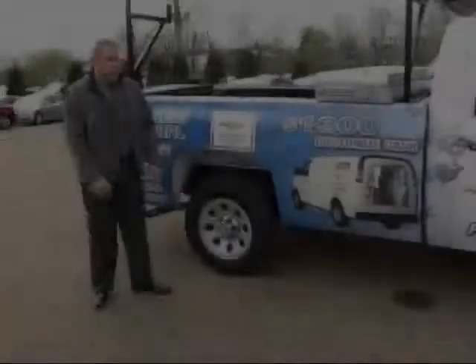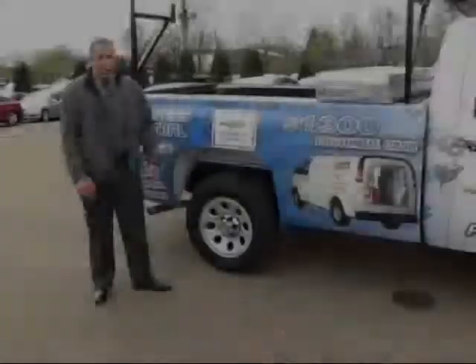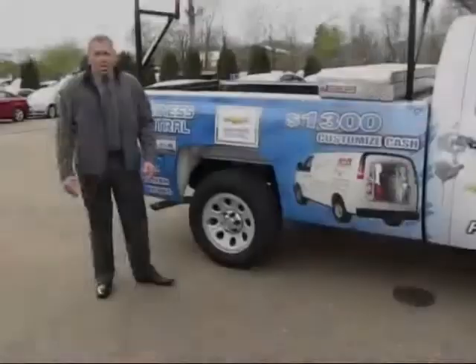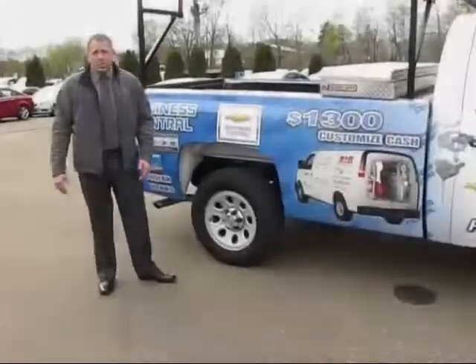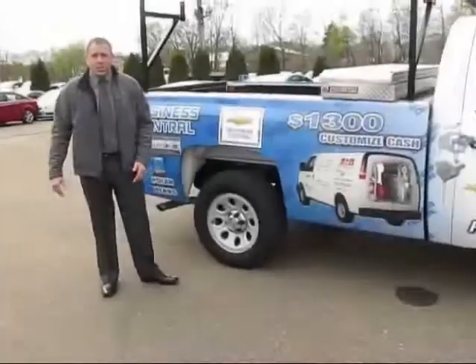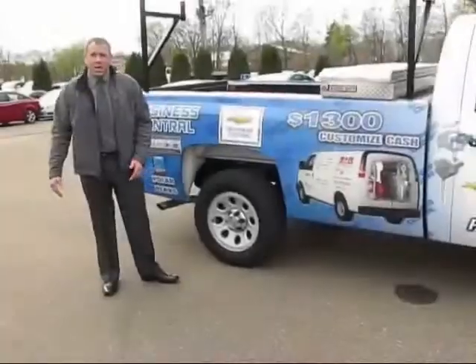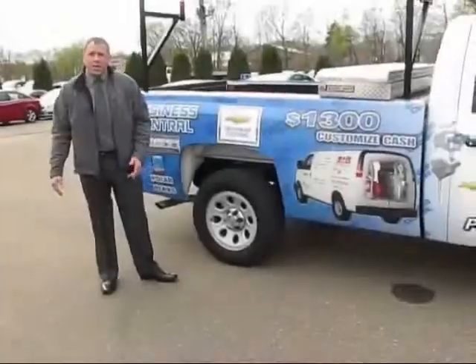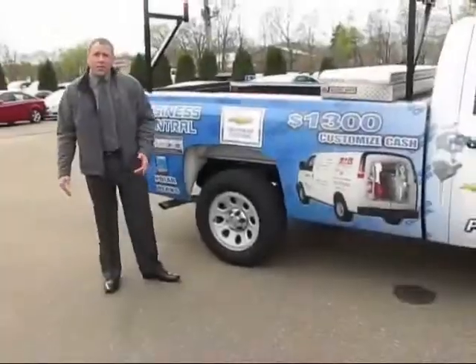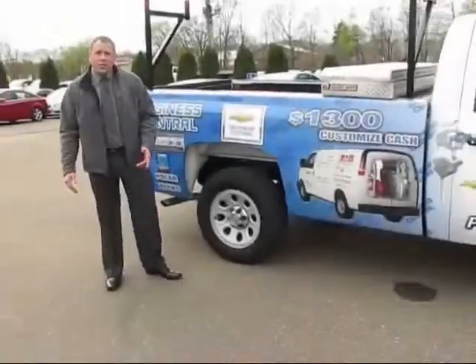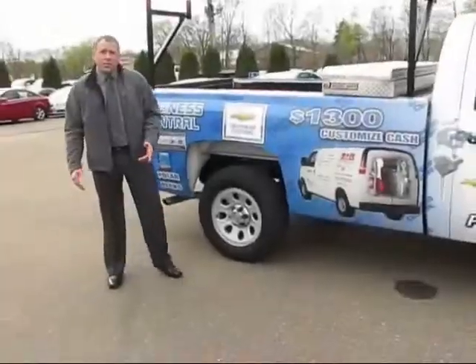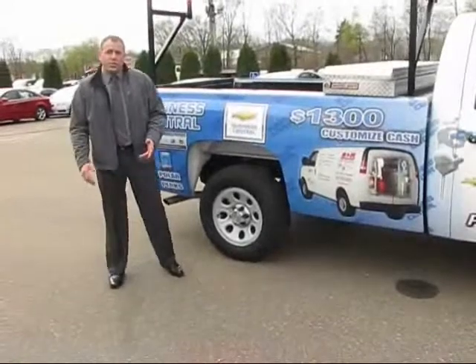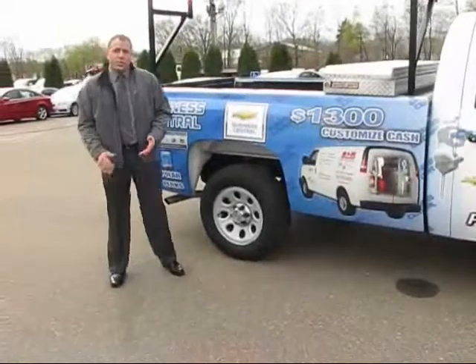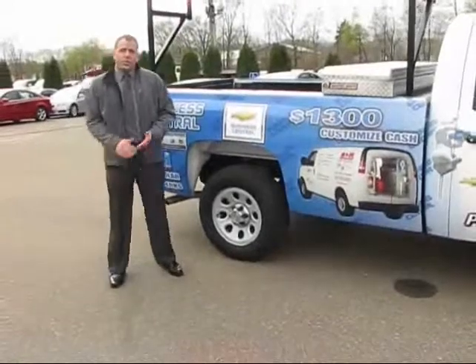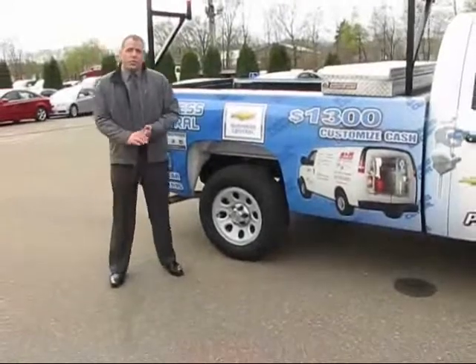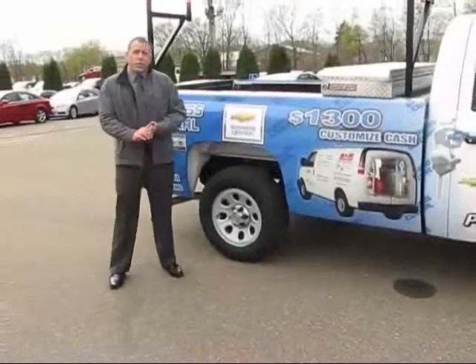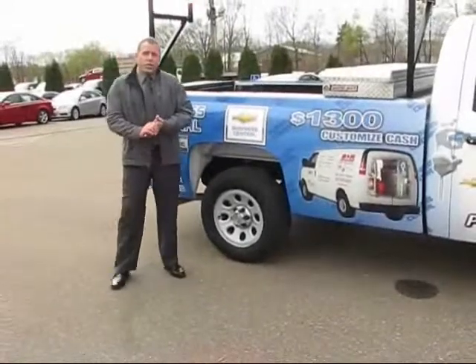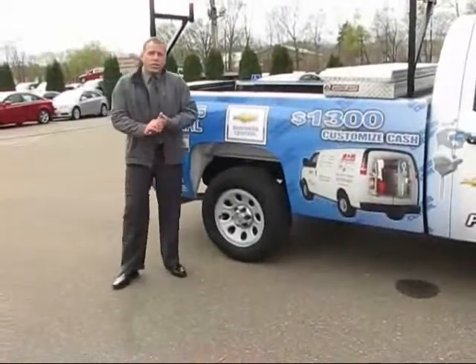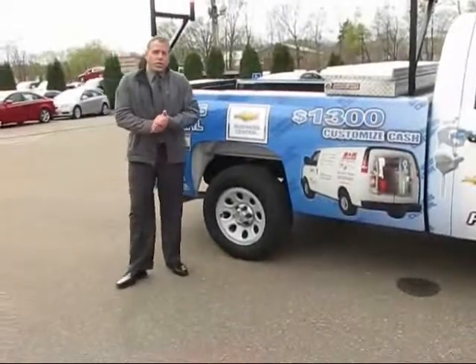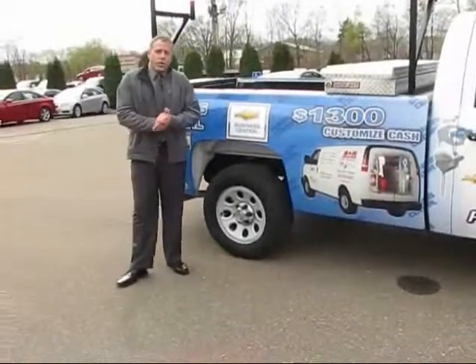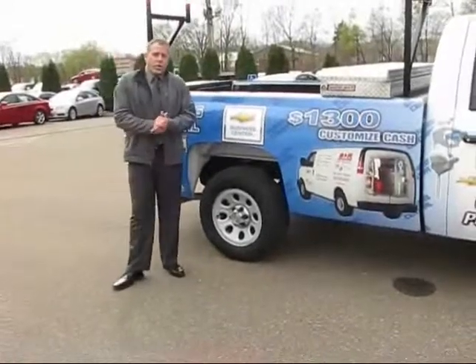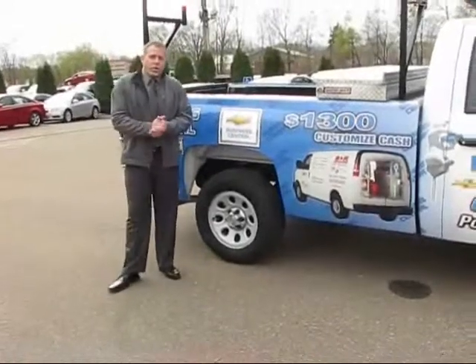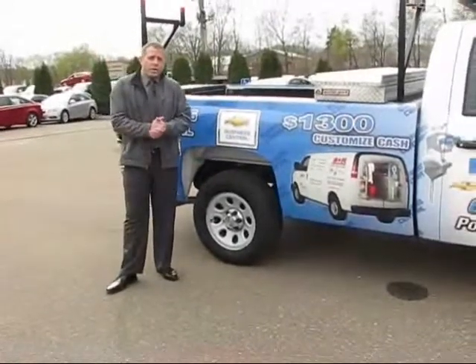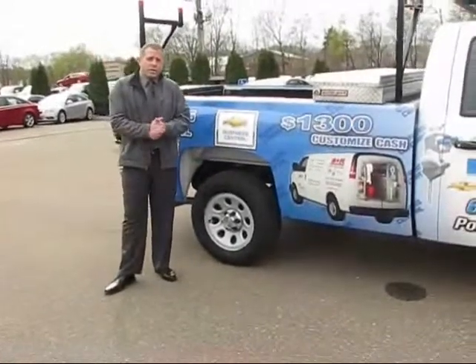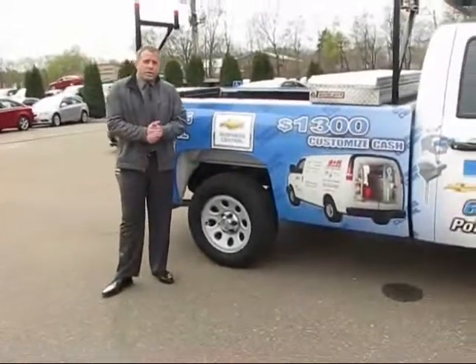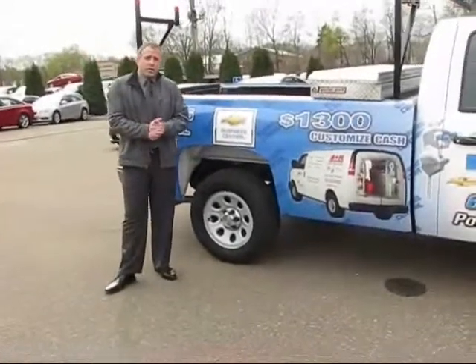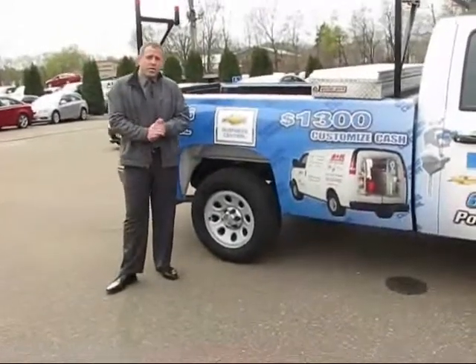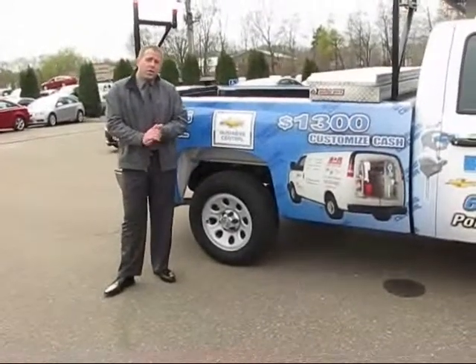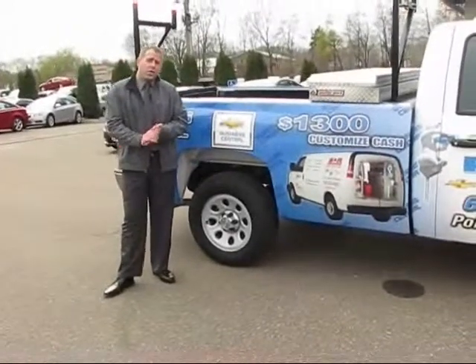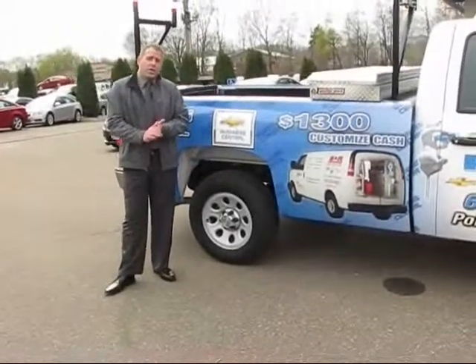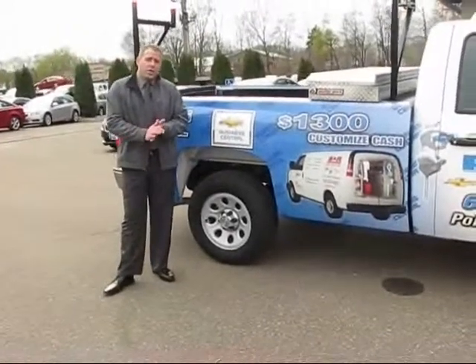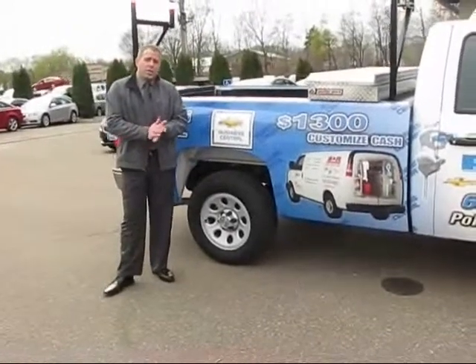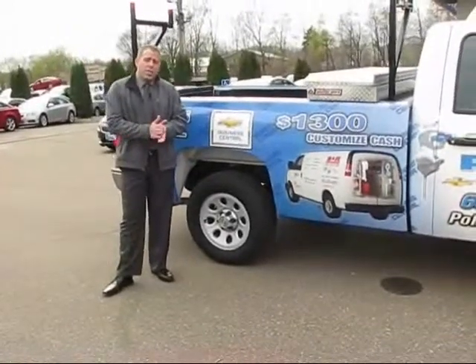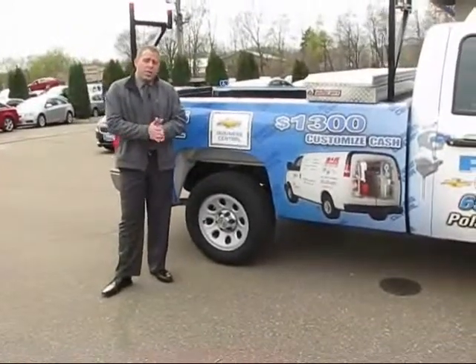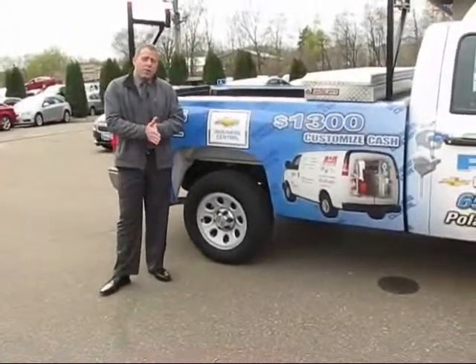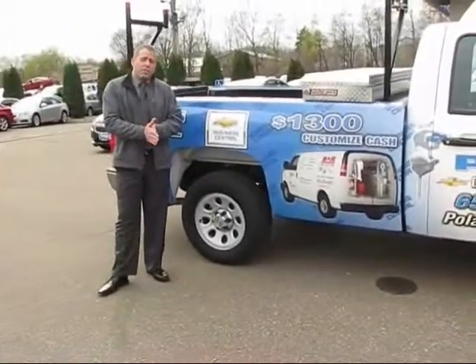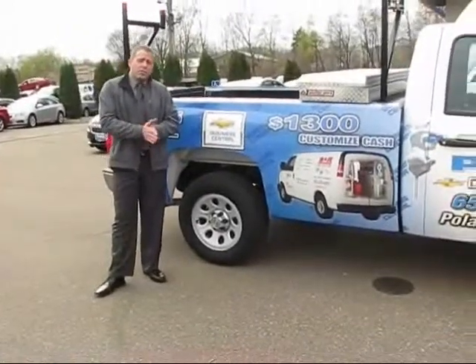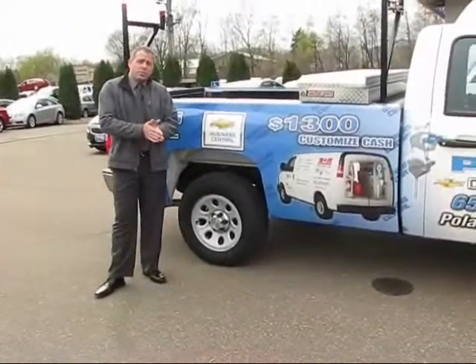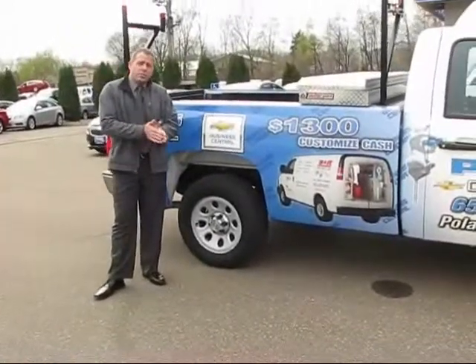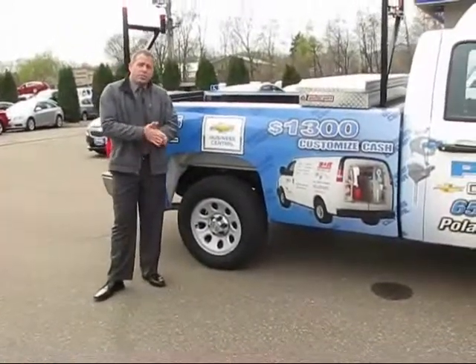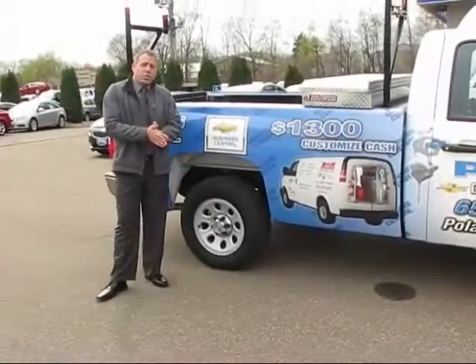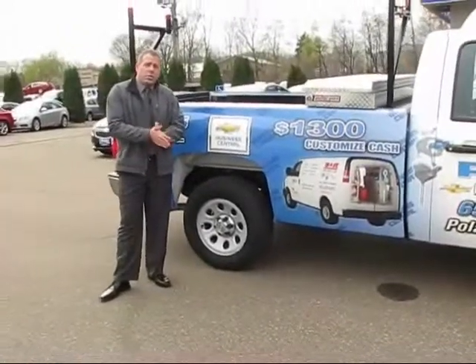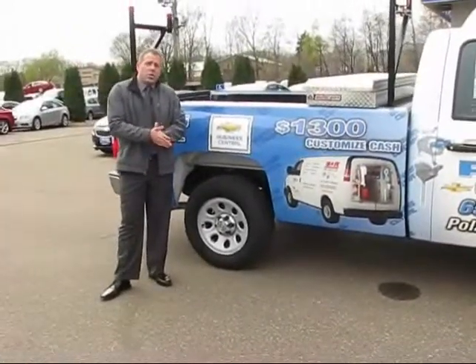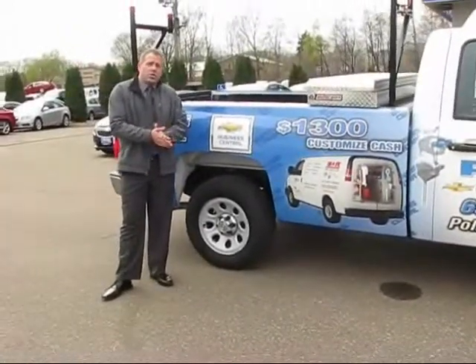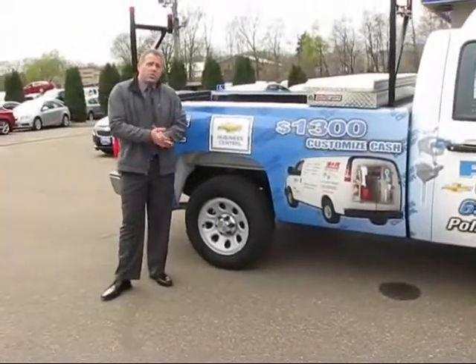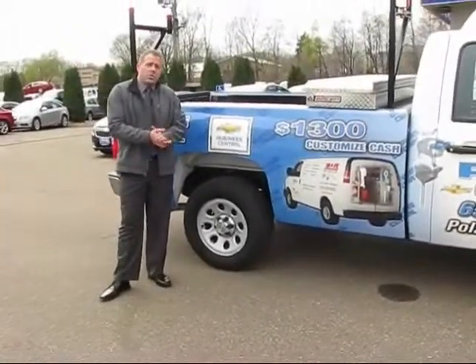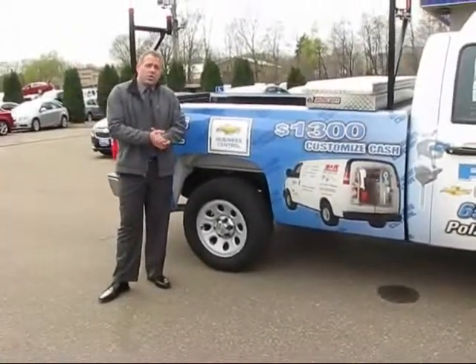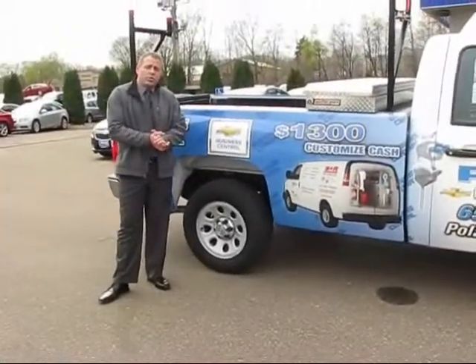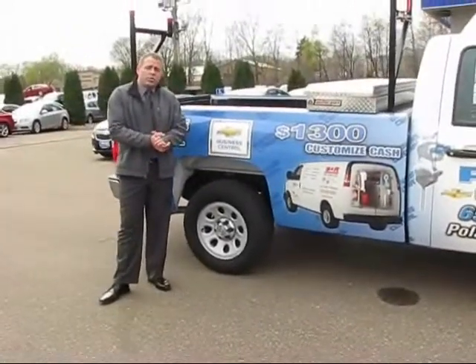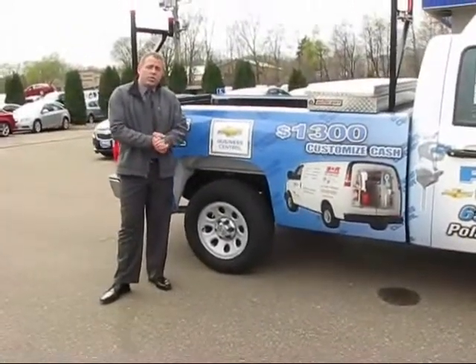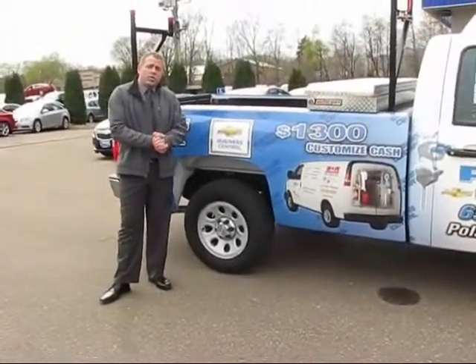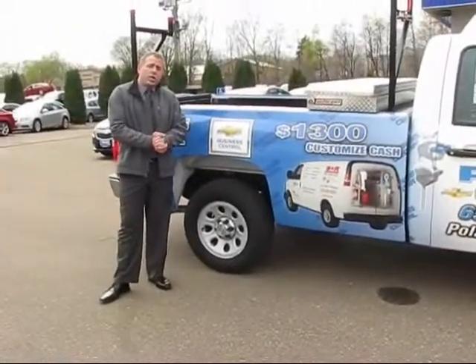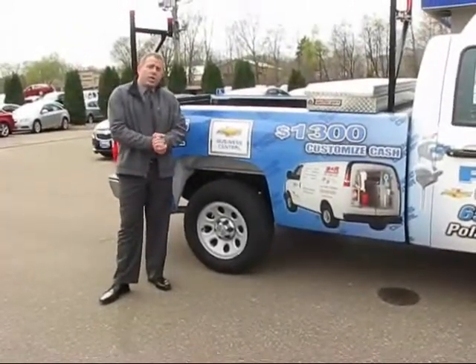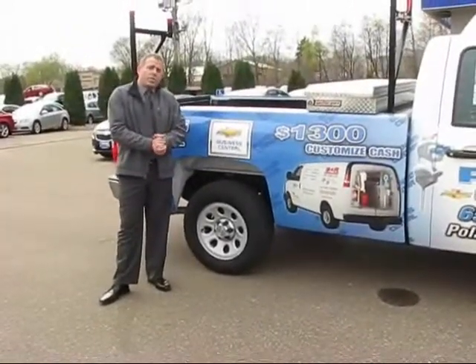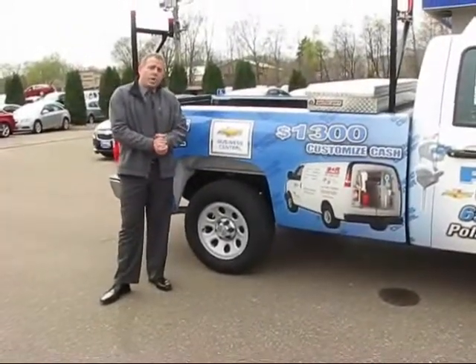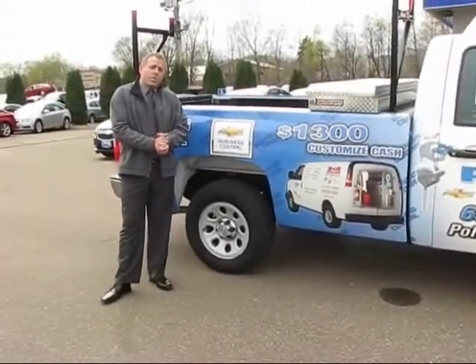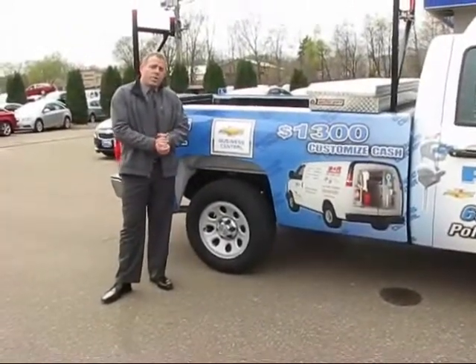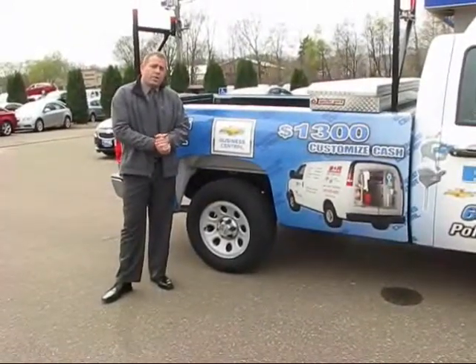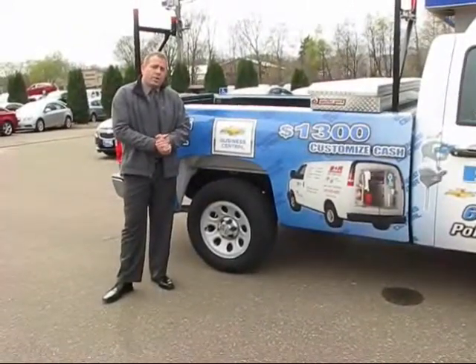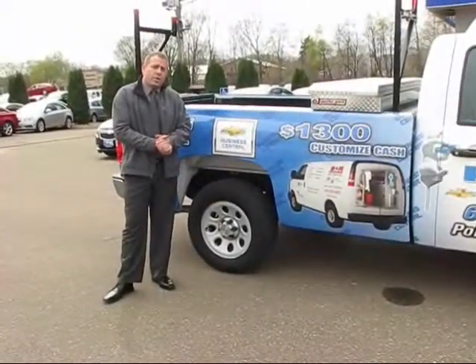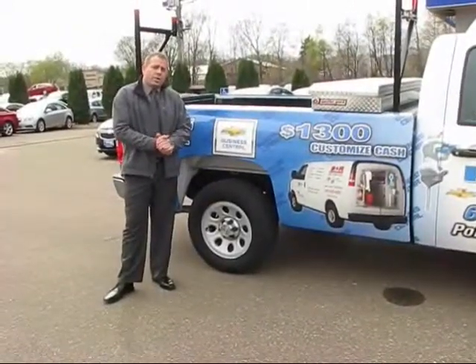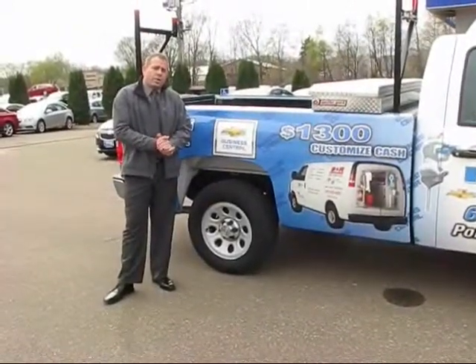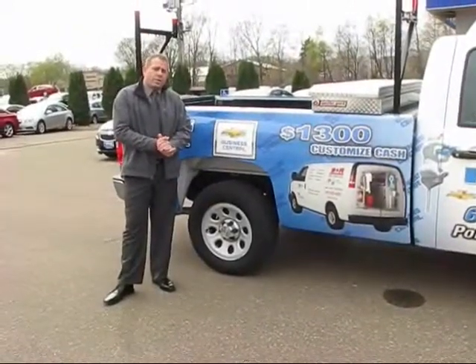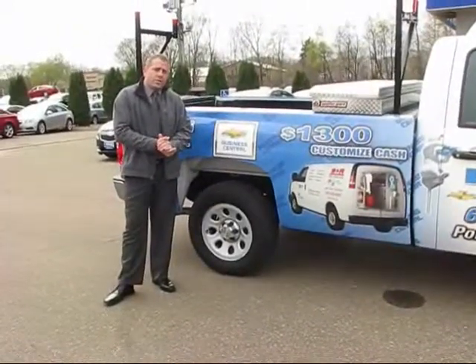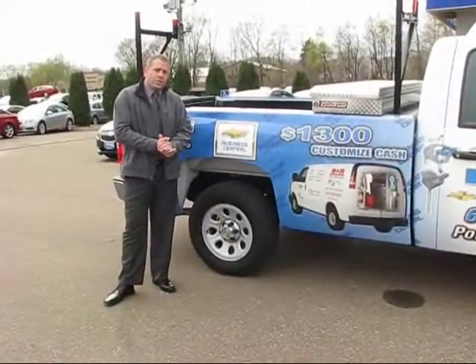When it comes time to purchase a new vehicle for your business, look me up — Tim Scorer, Polar Chevrolet, White Bear Lake, Minnesota.